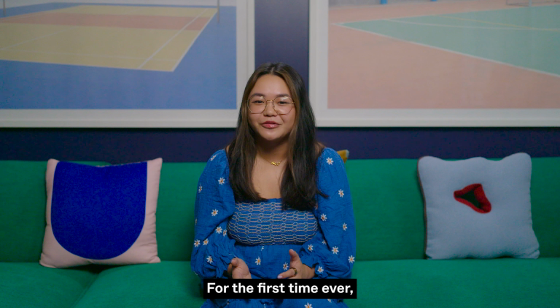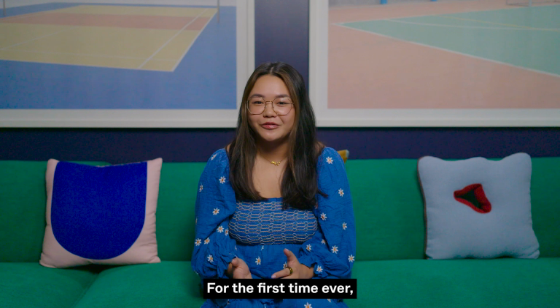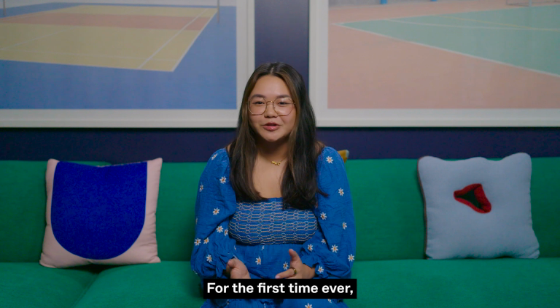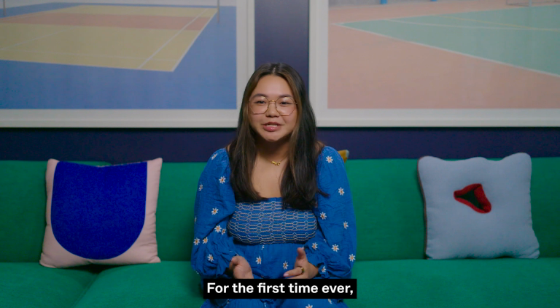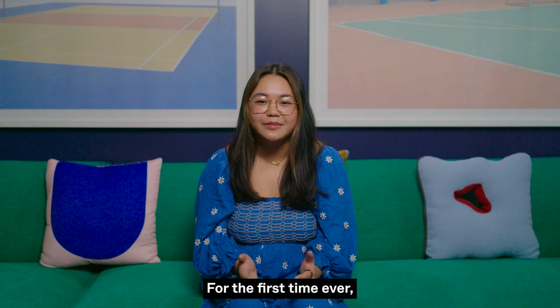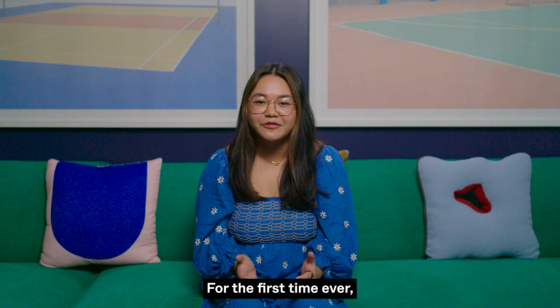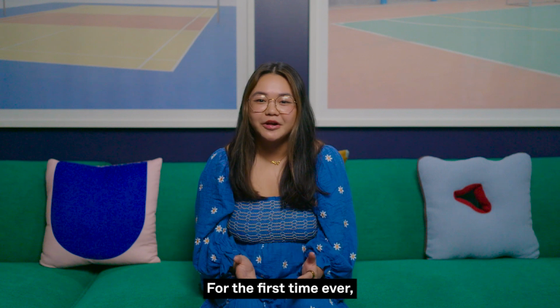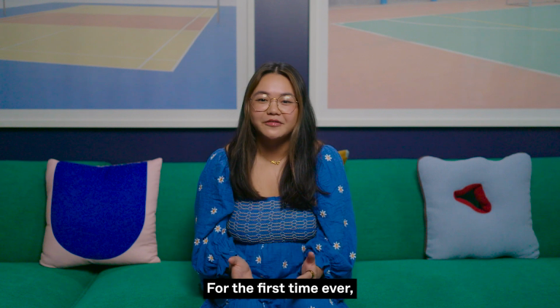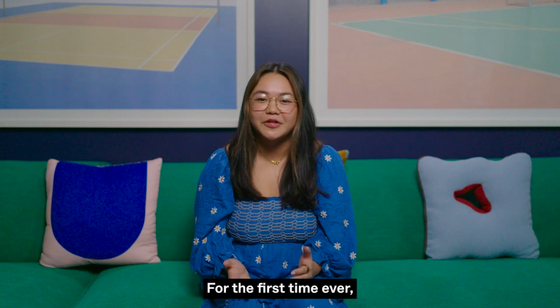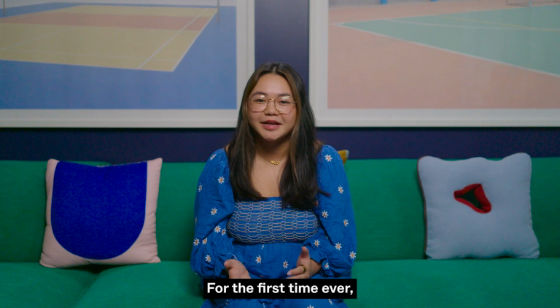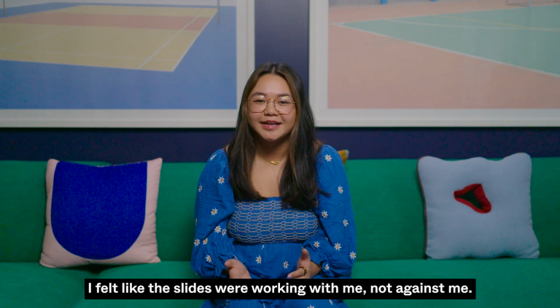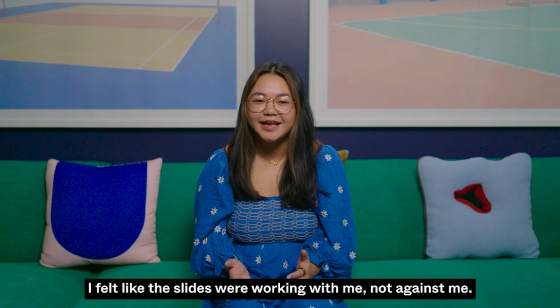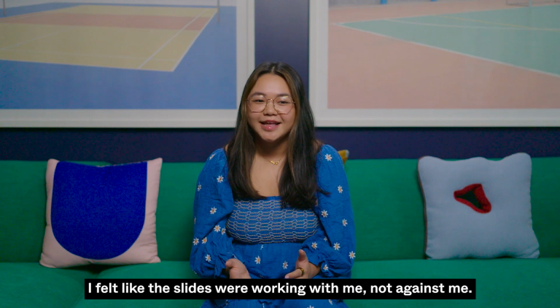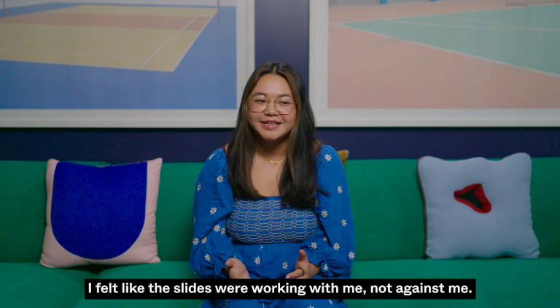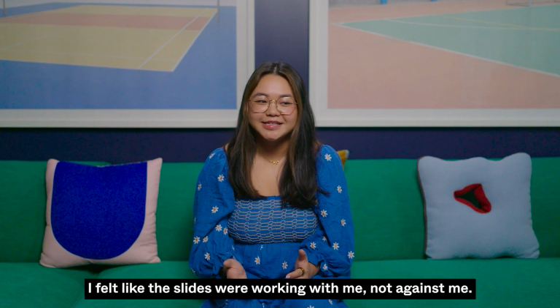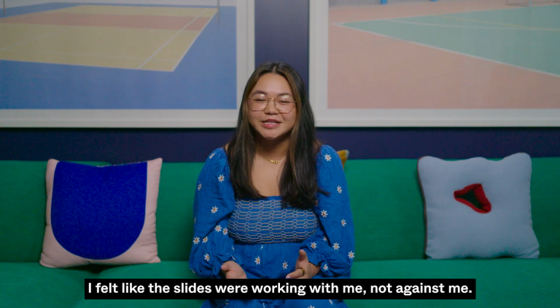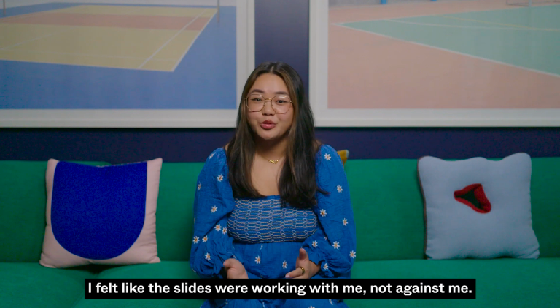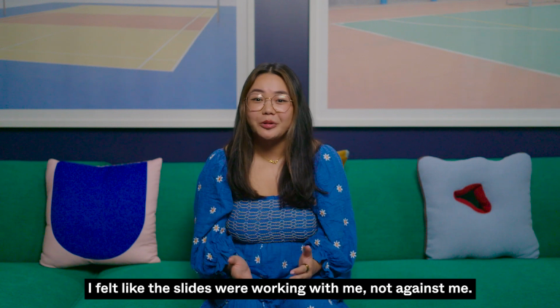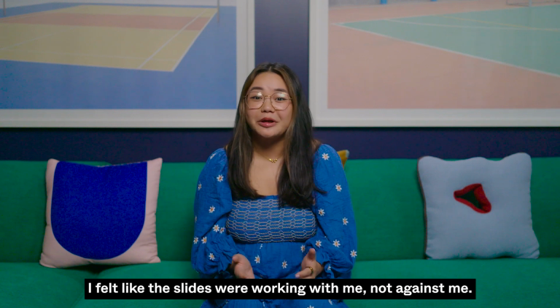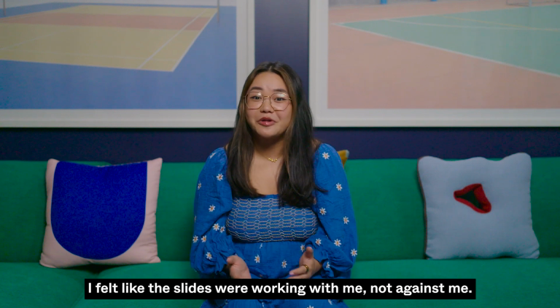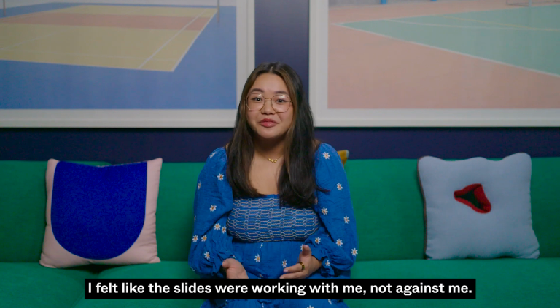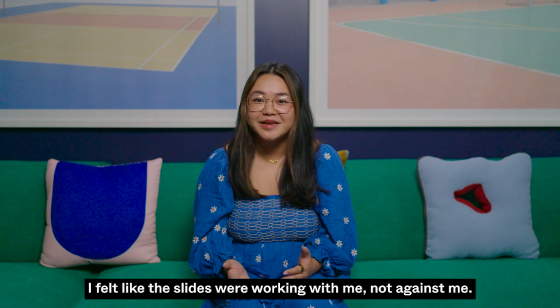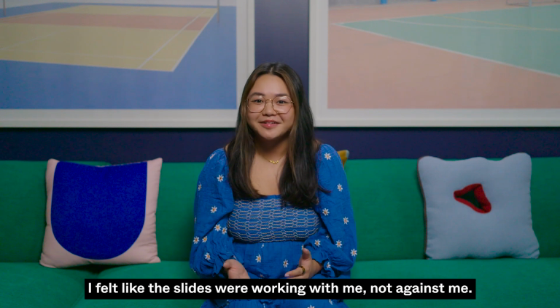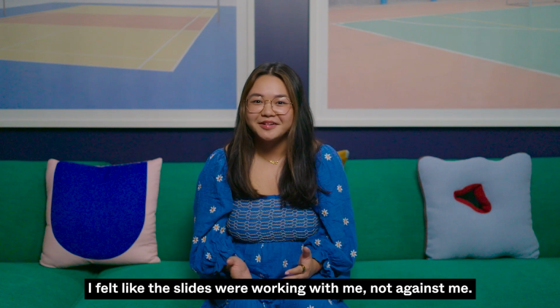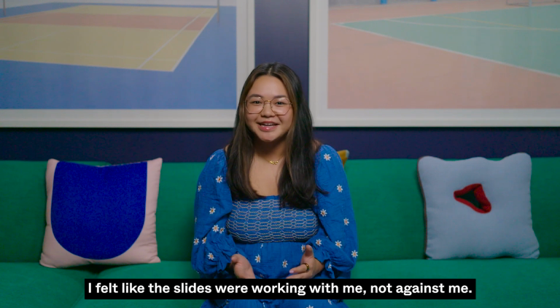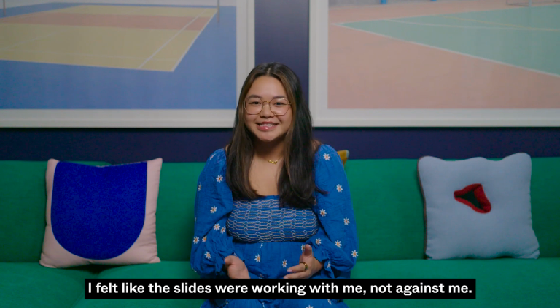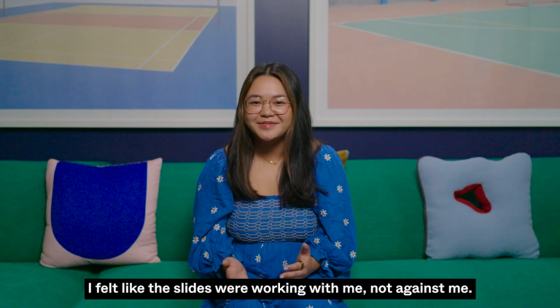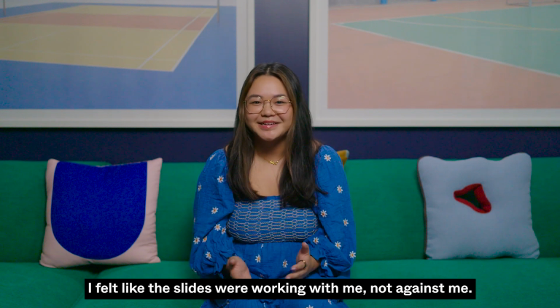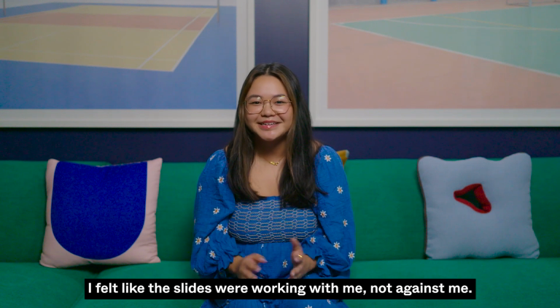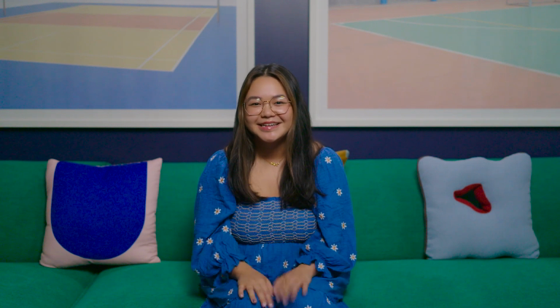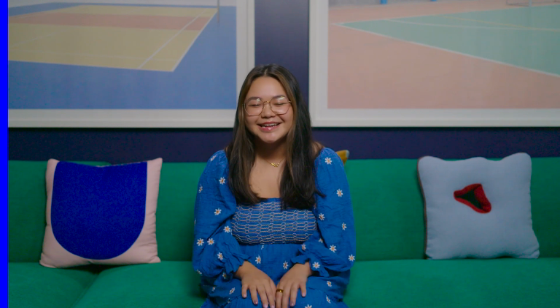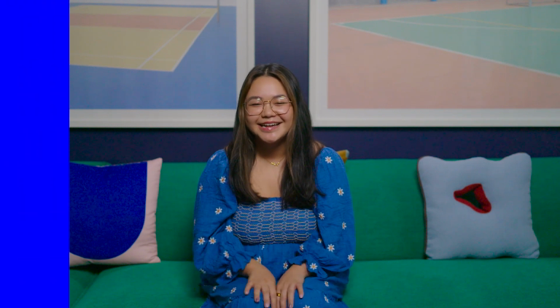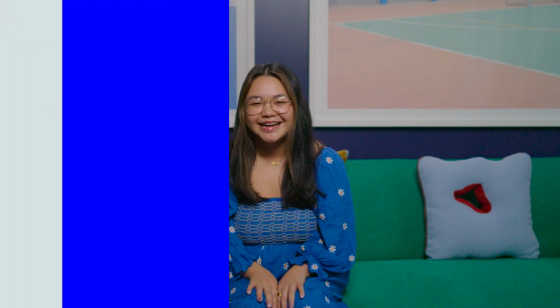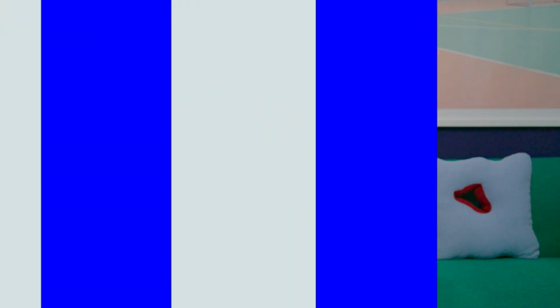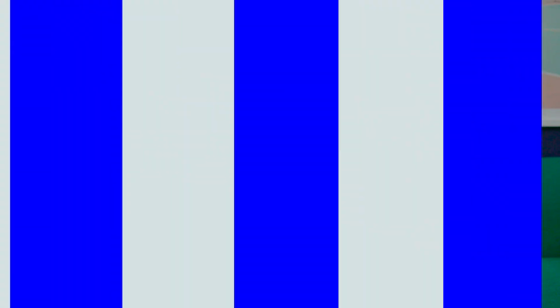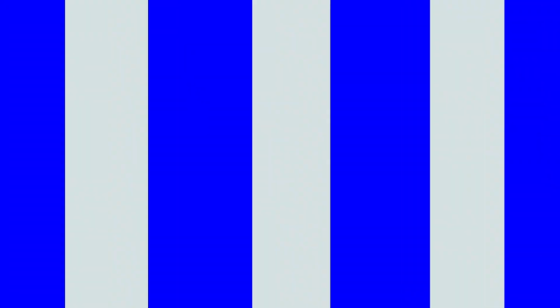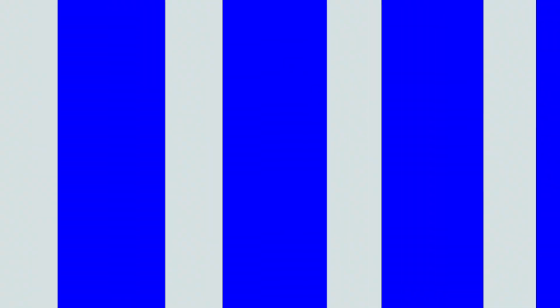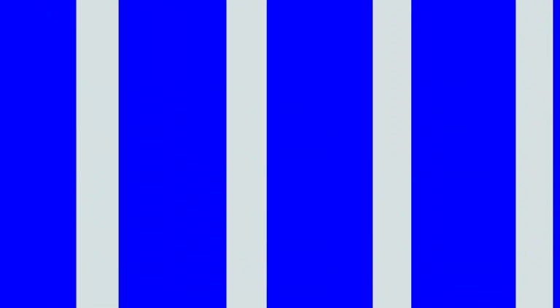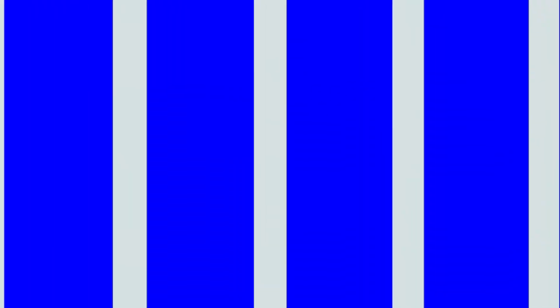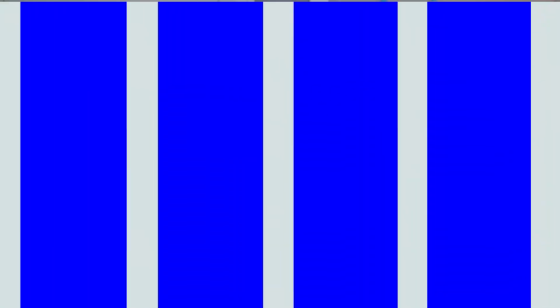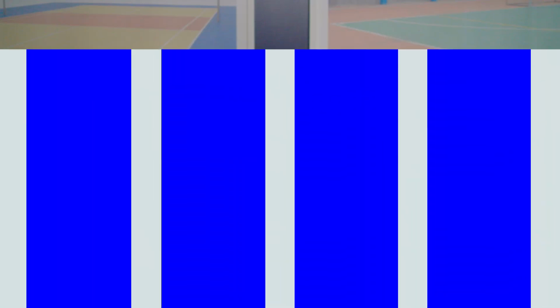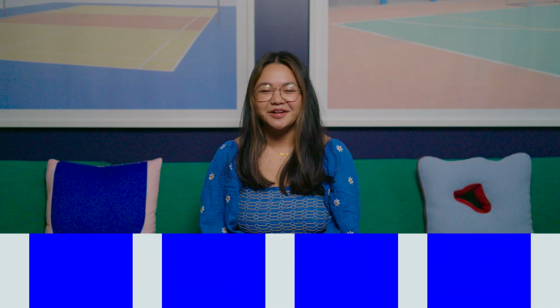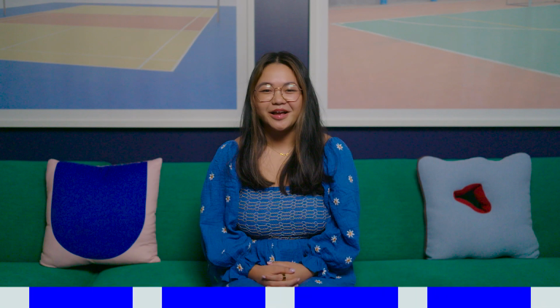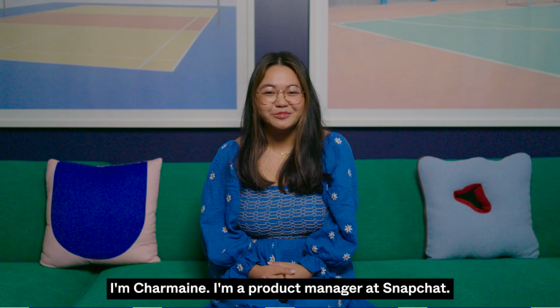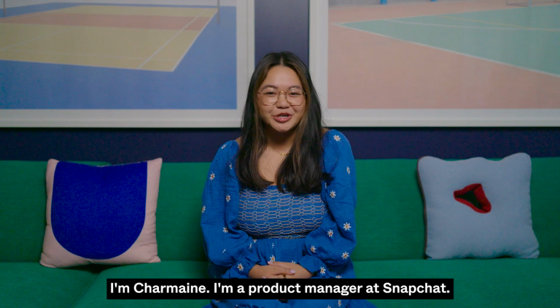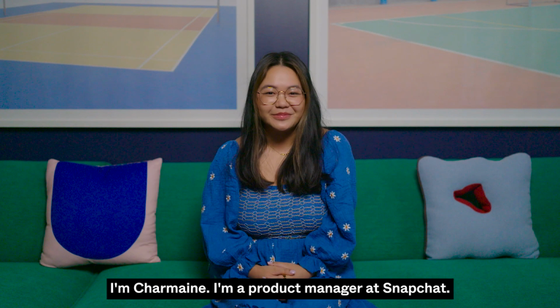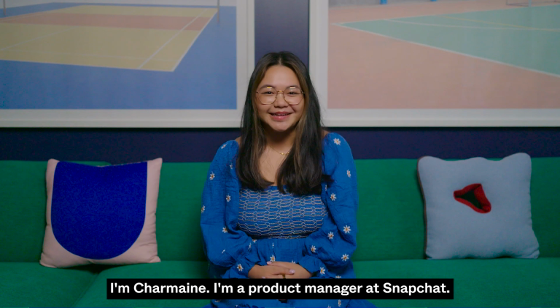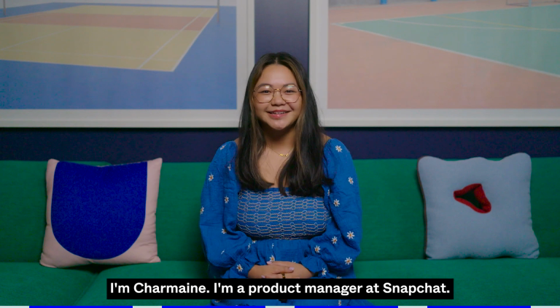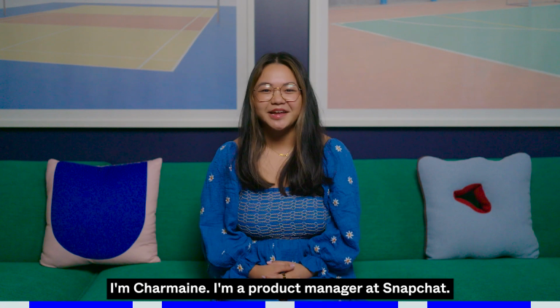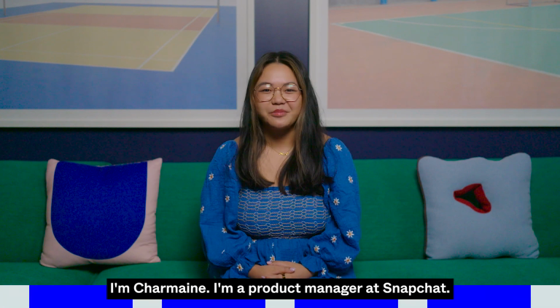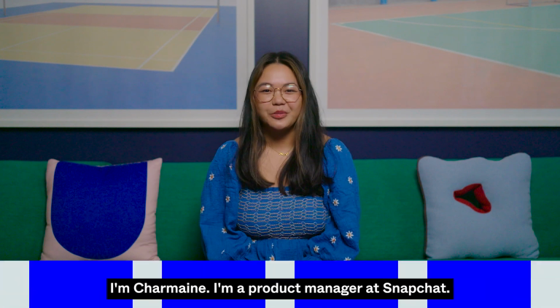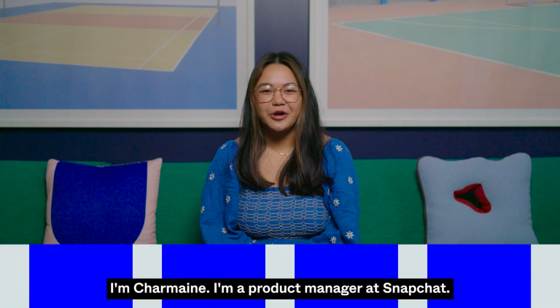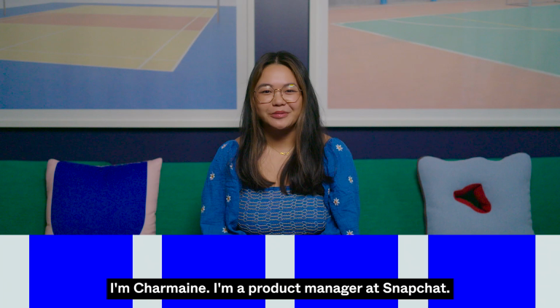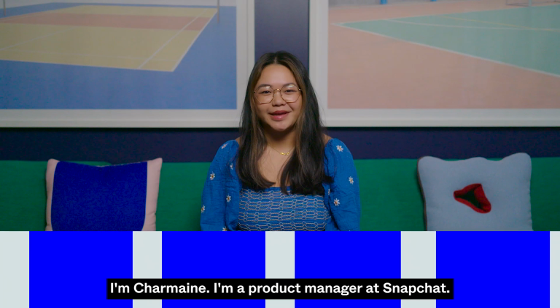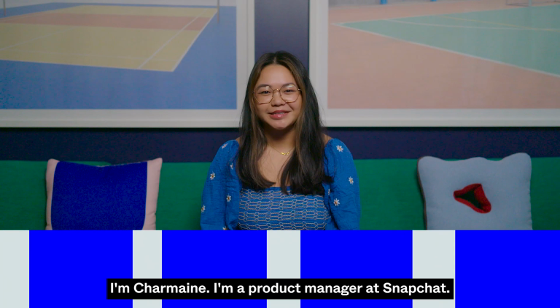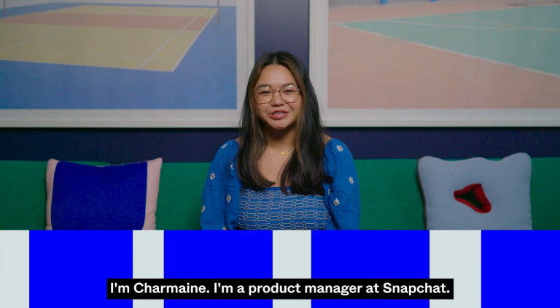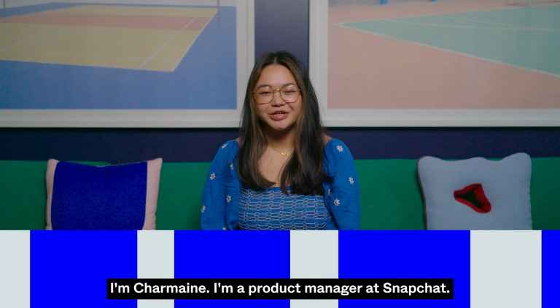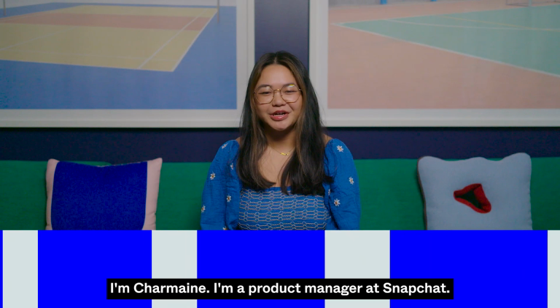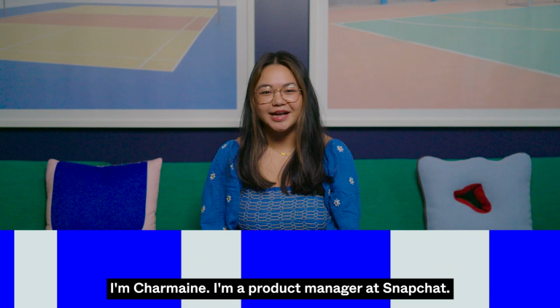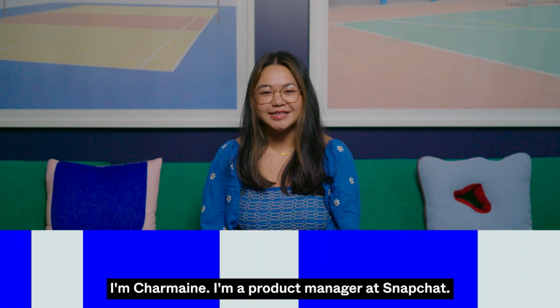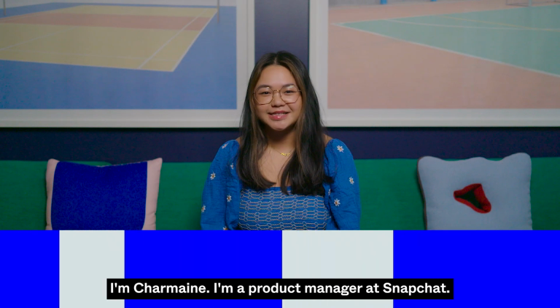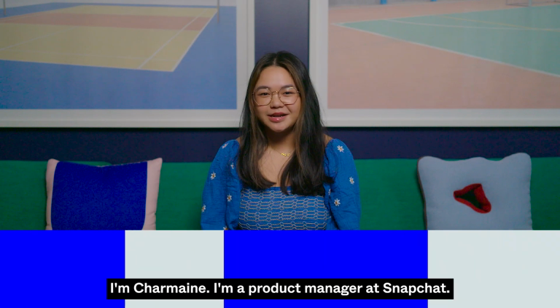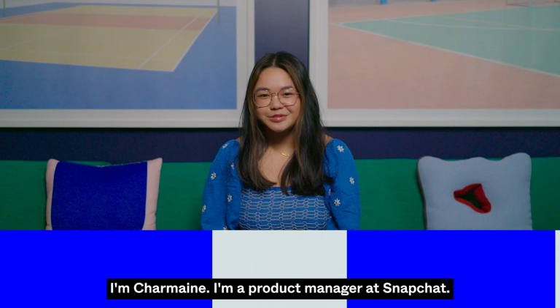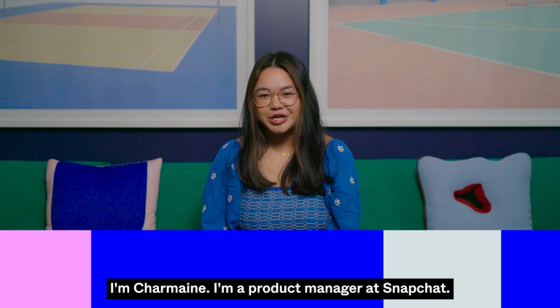For the first time ever, I felt like the slides were working with me, not against me. I'm Charmaine, and I'm a product manager at Snapchat.